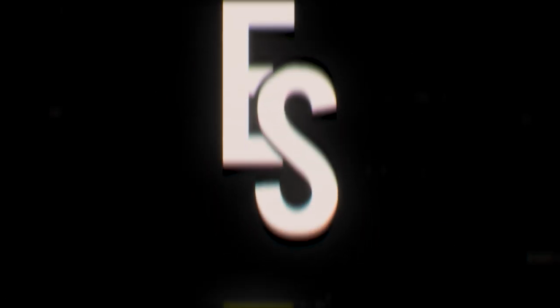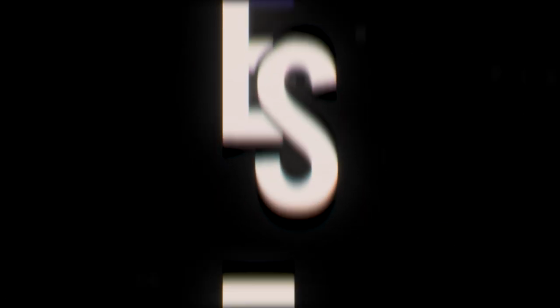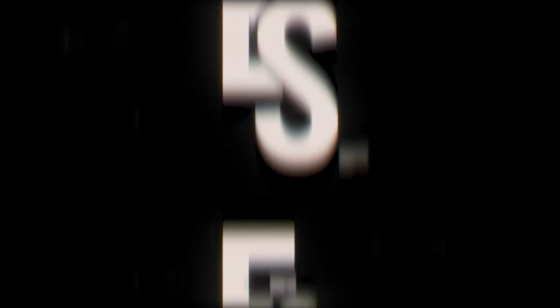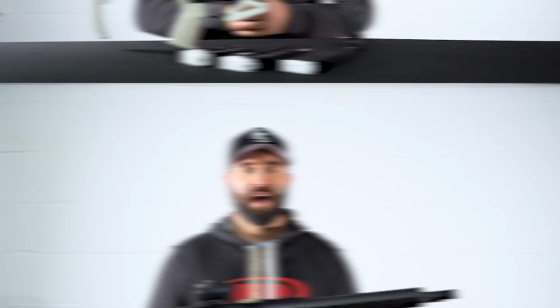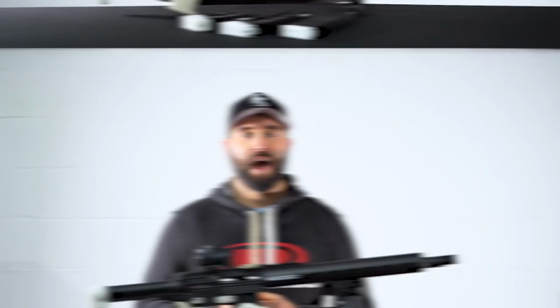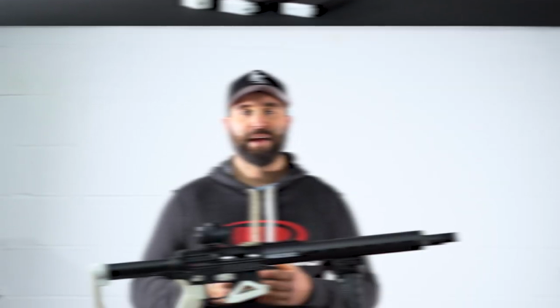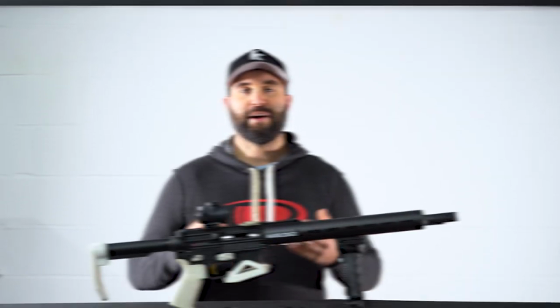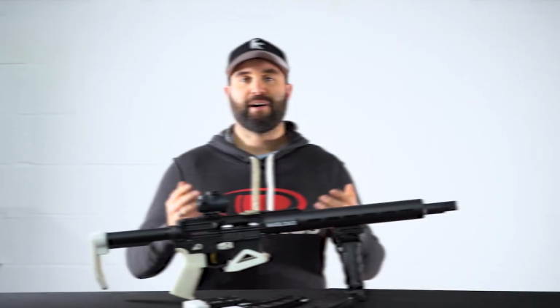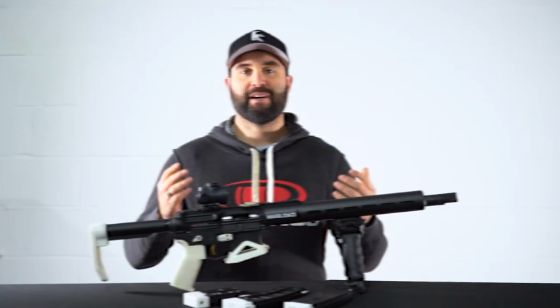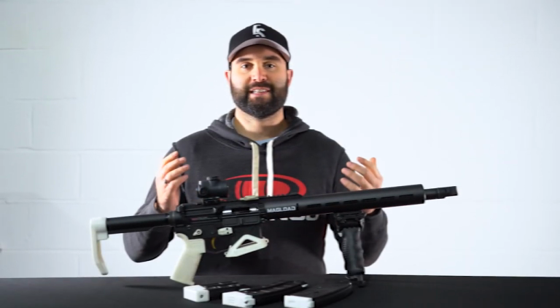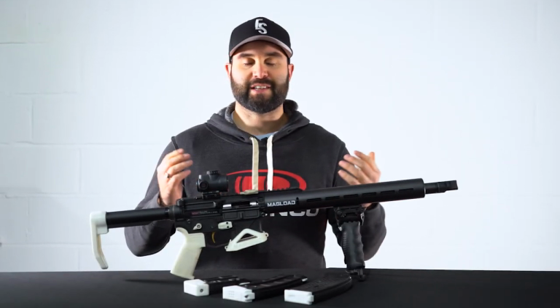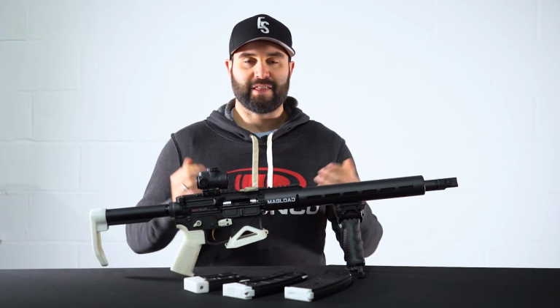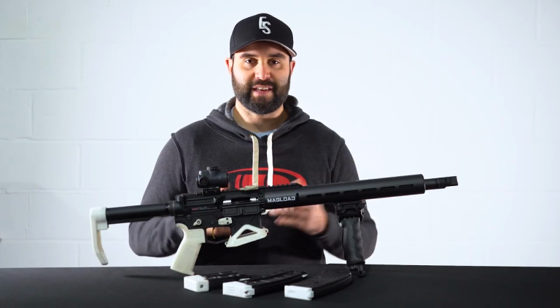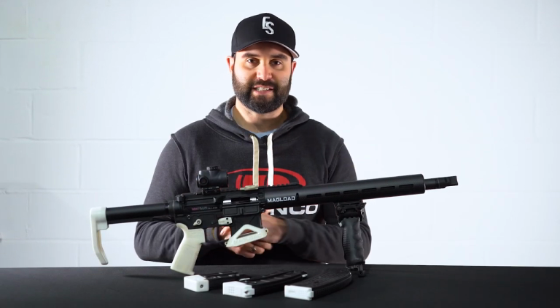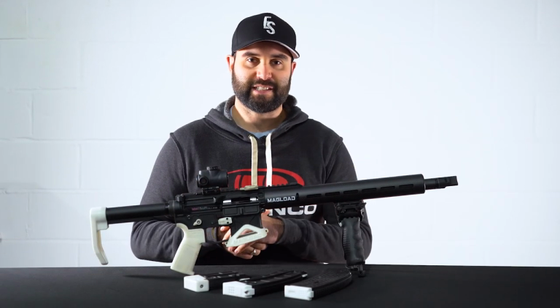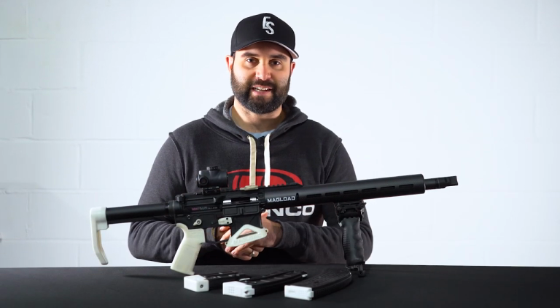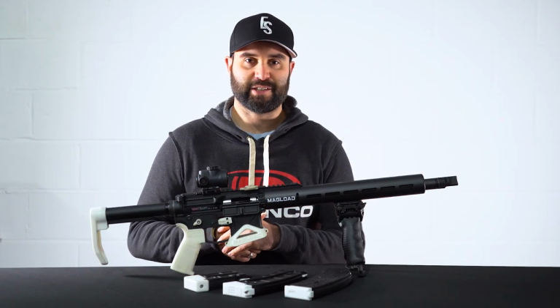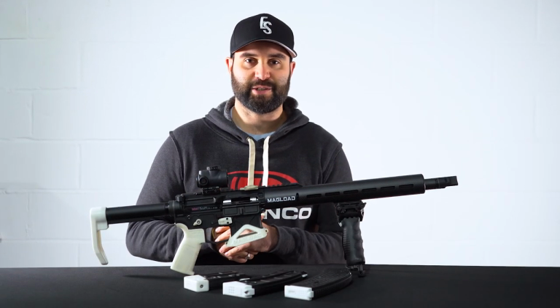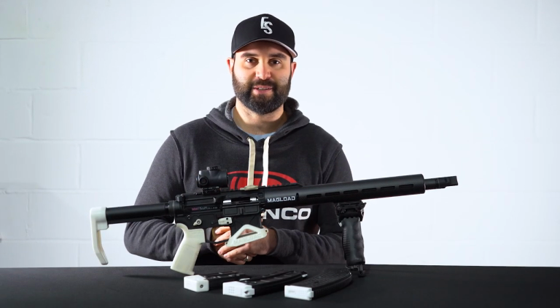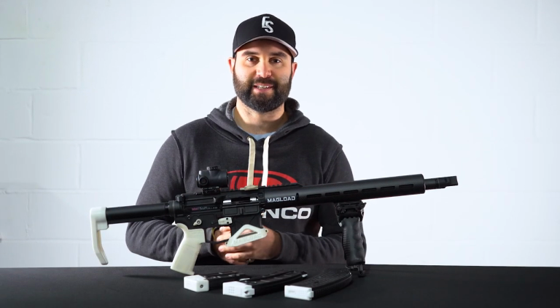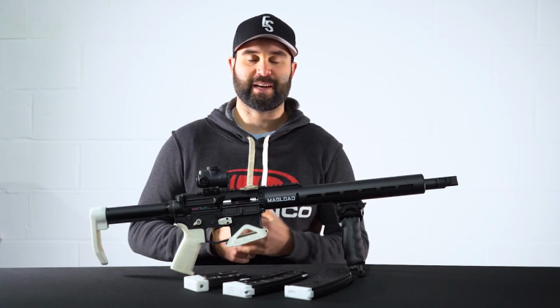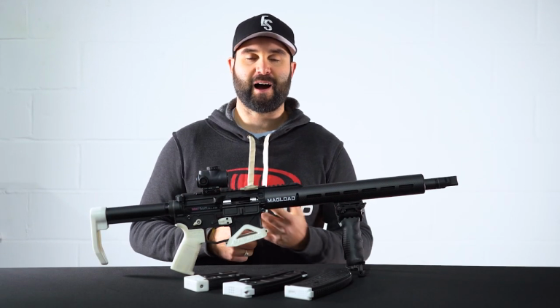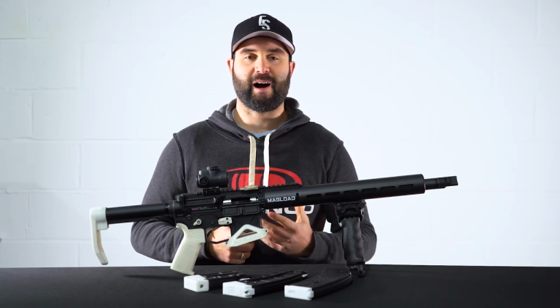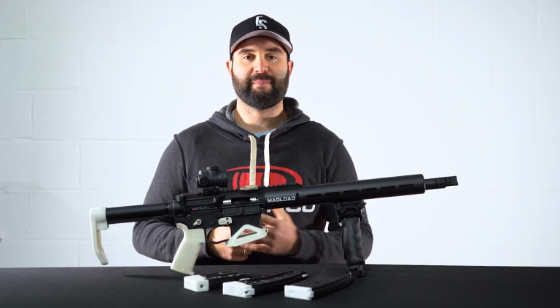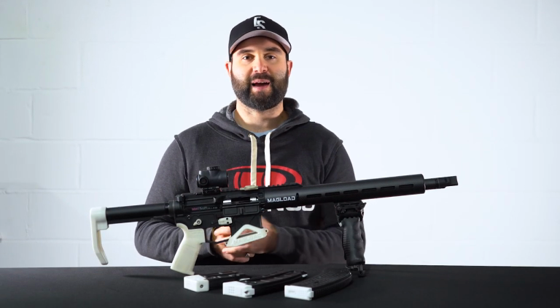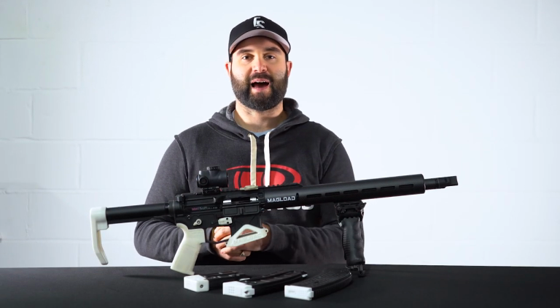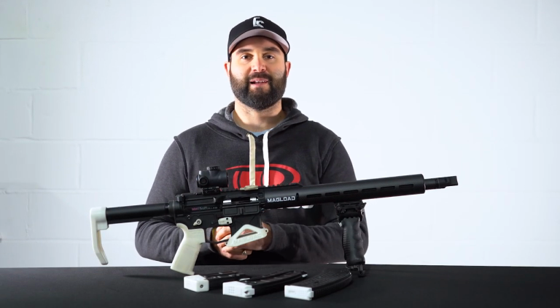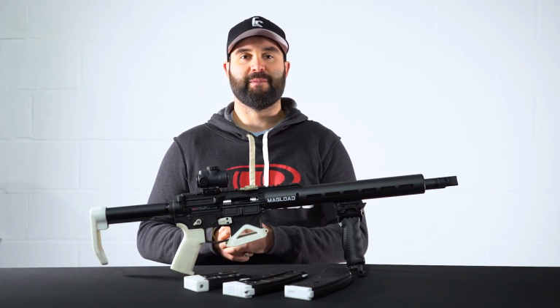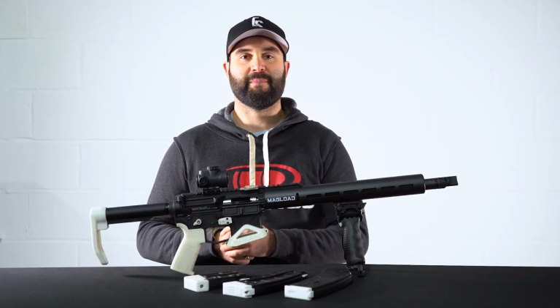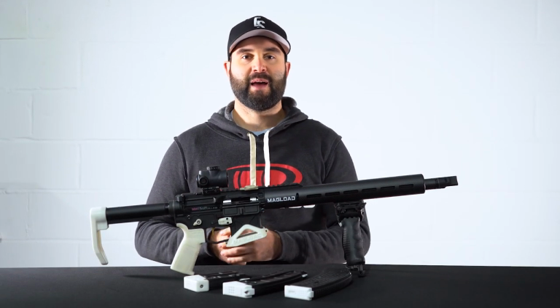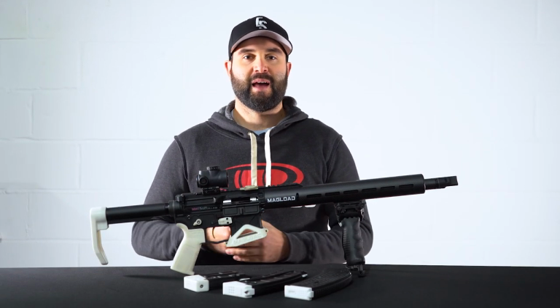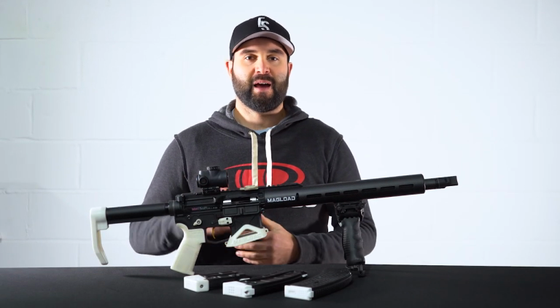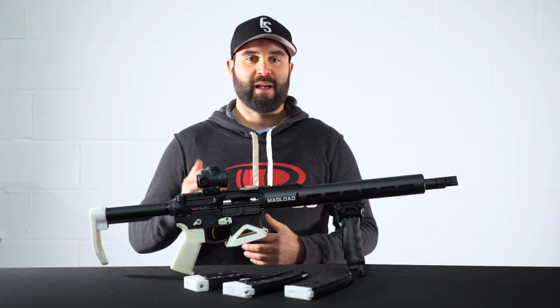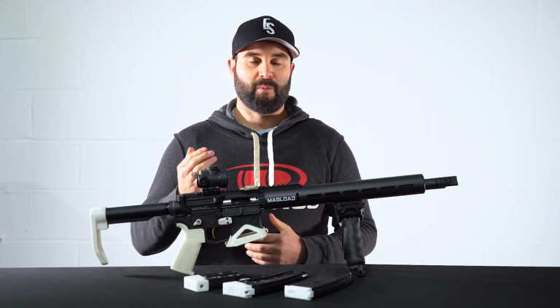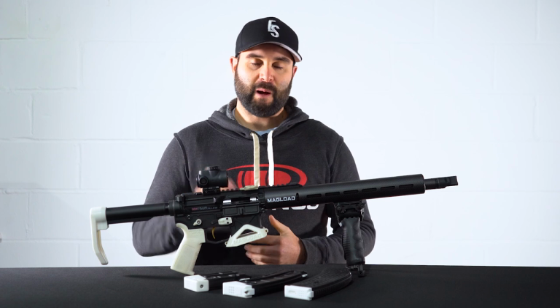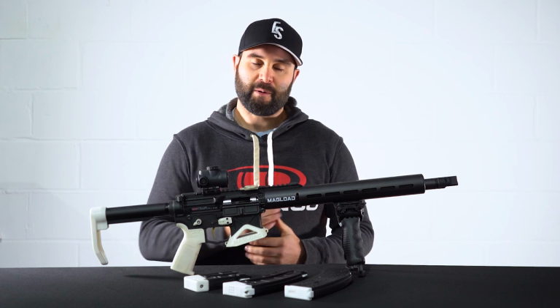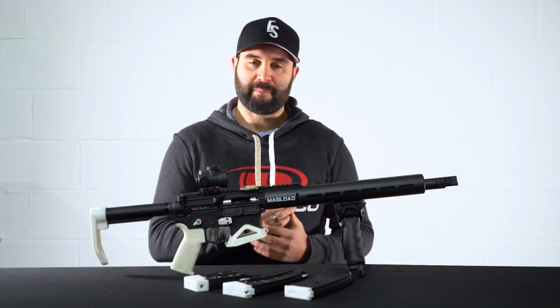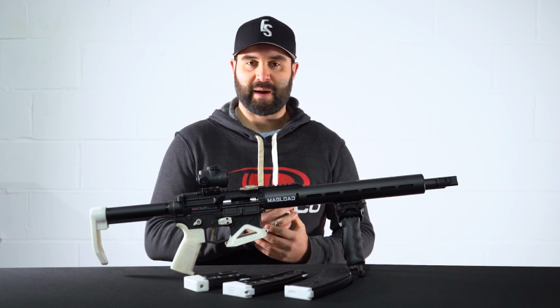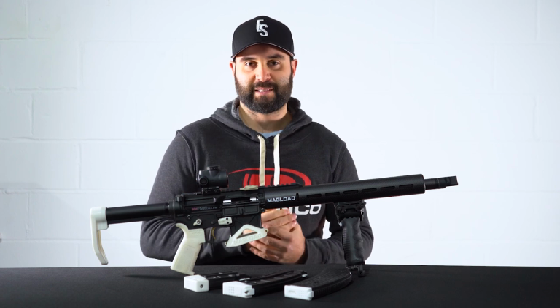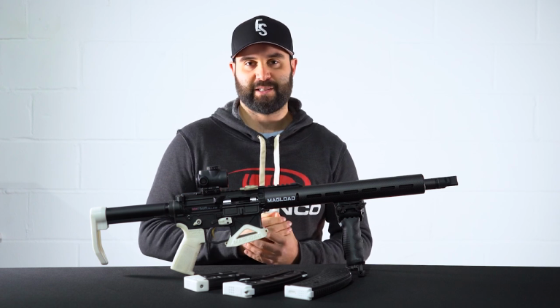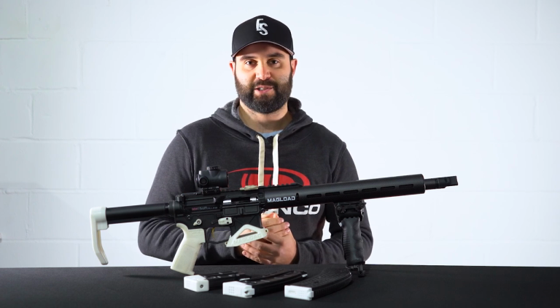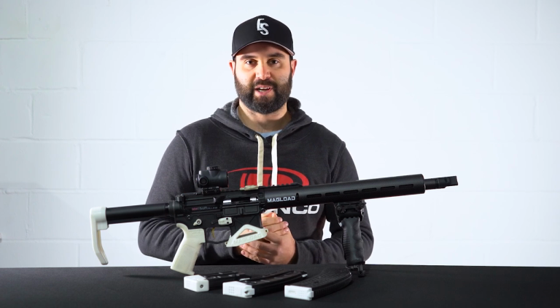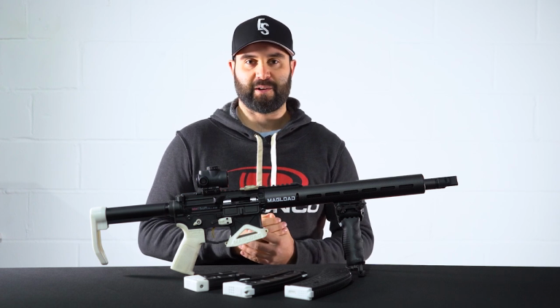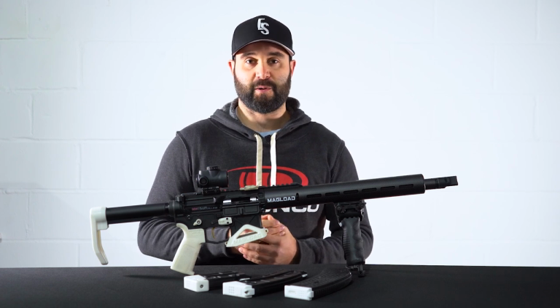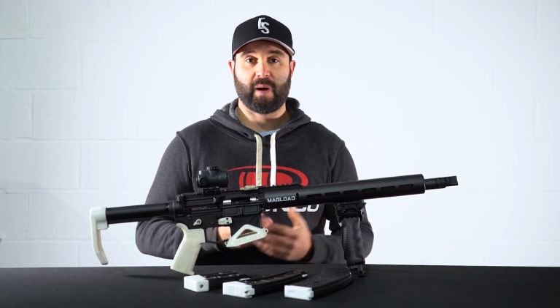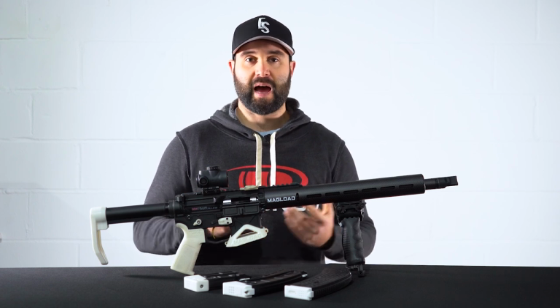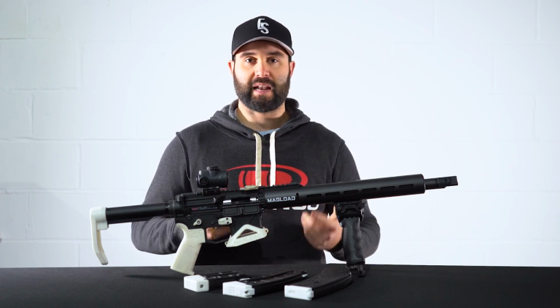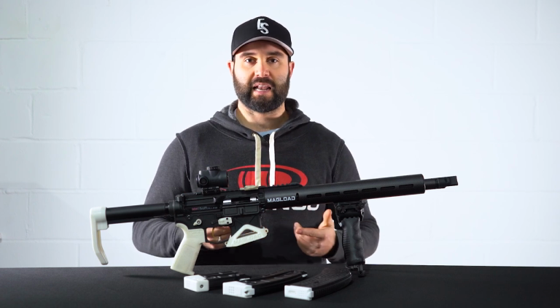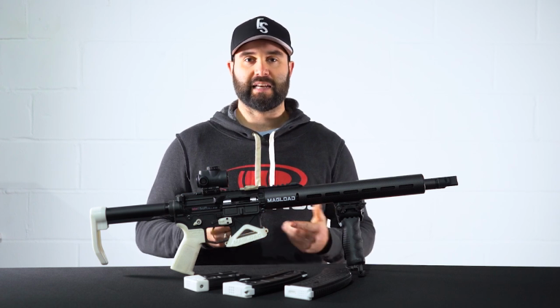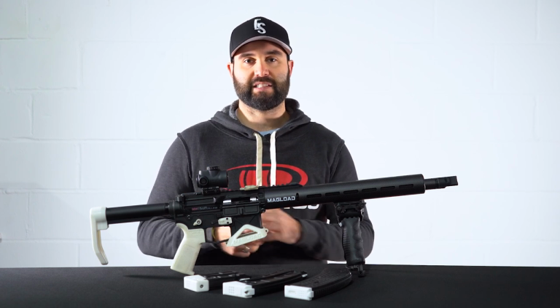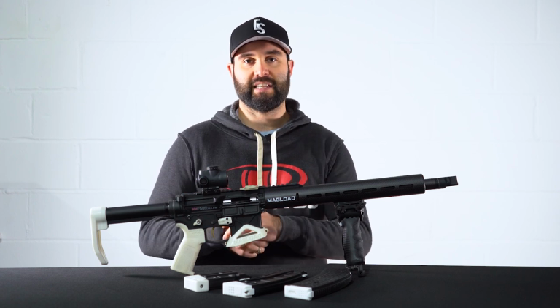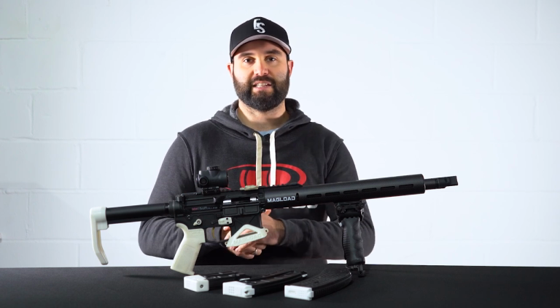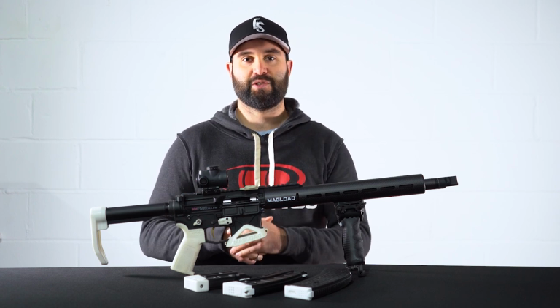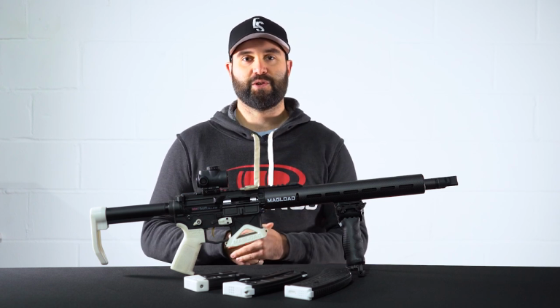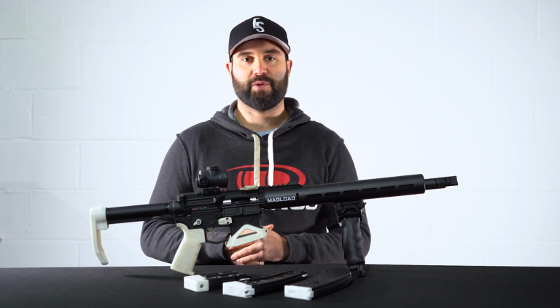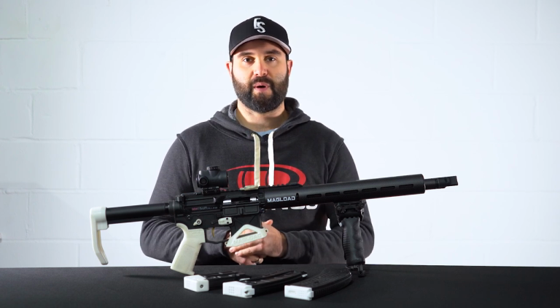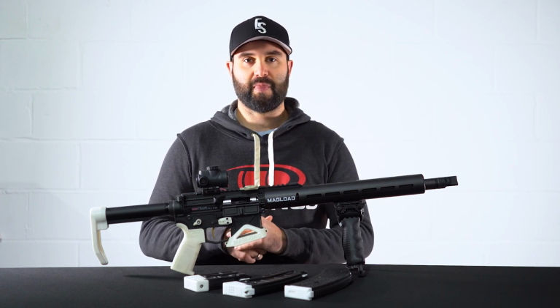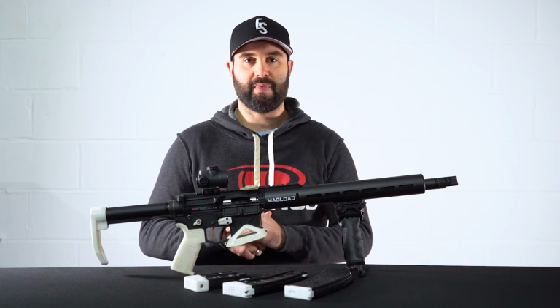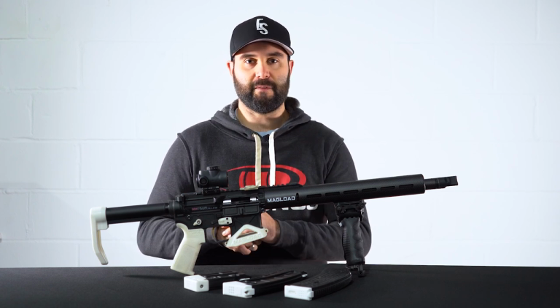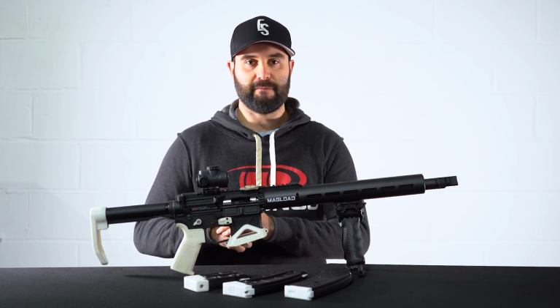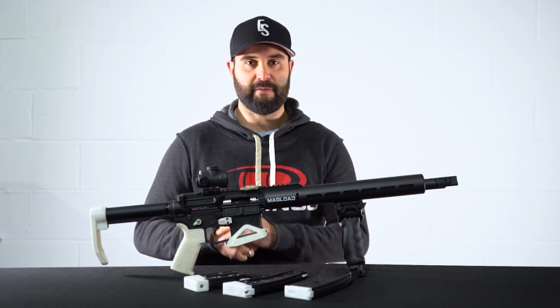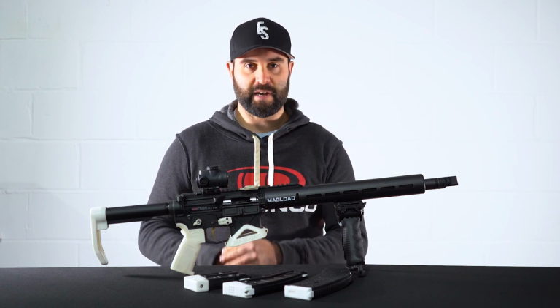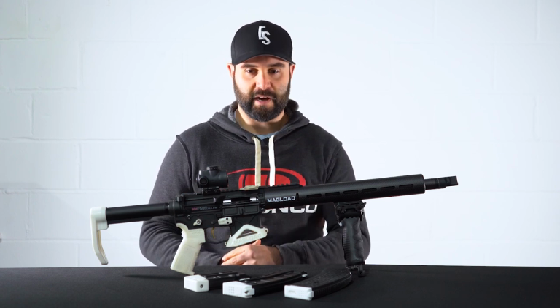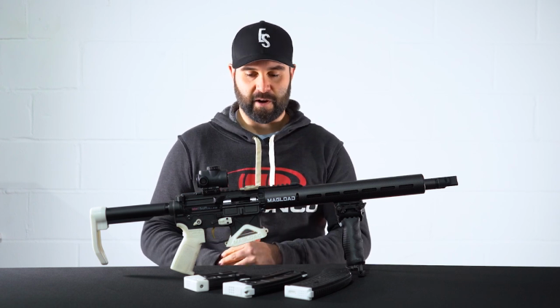Hey guys, this is English Shooting, I'm Callum. Welcome back to the channel and let's get into the video.